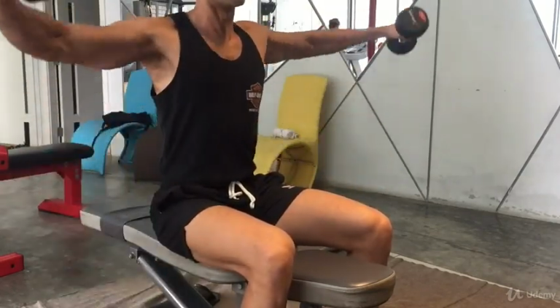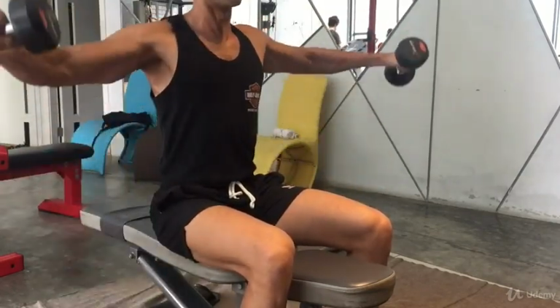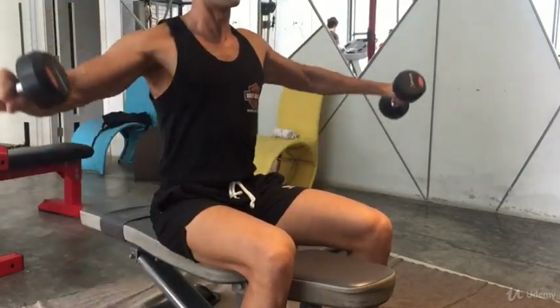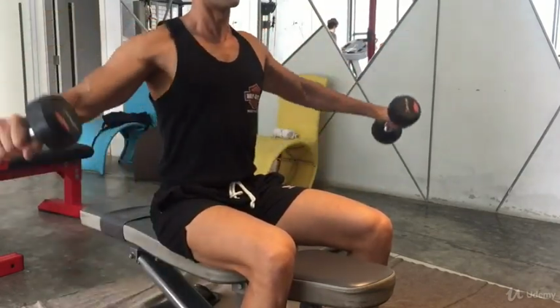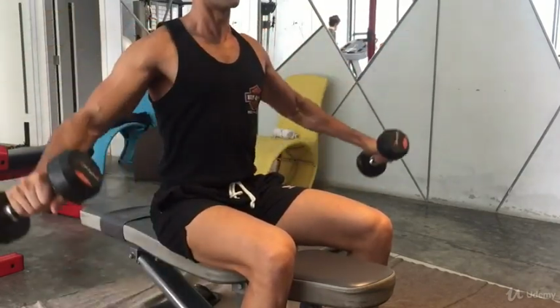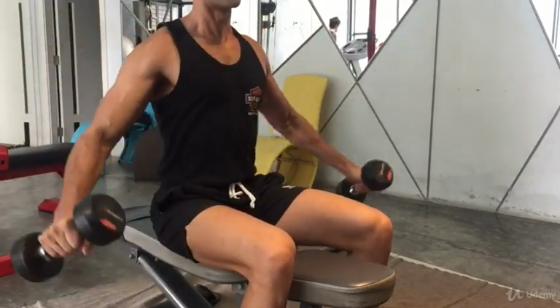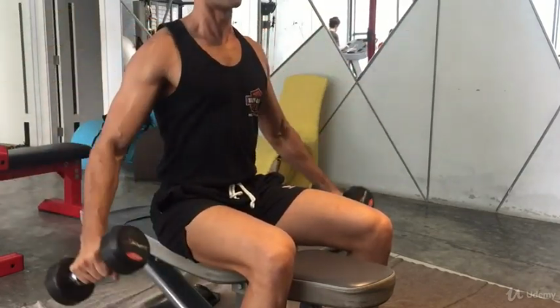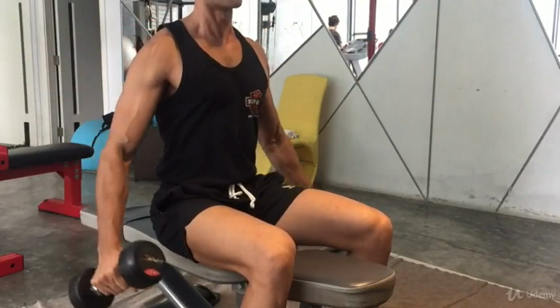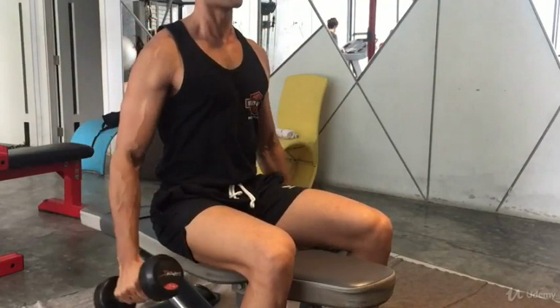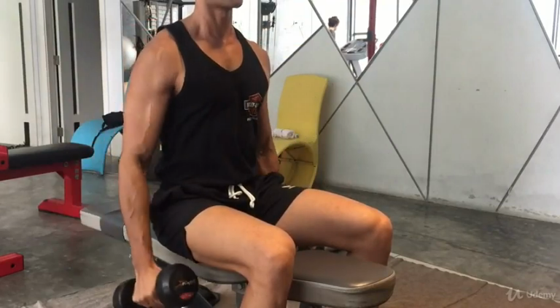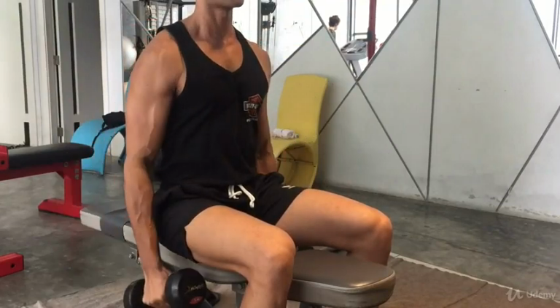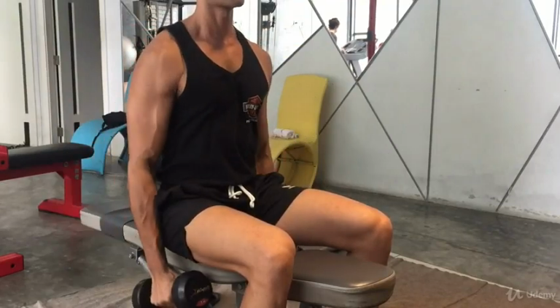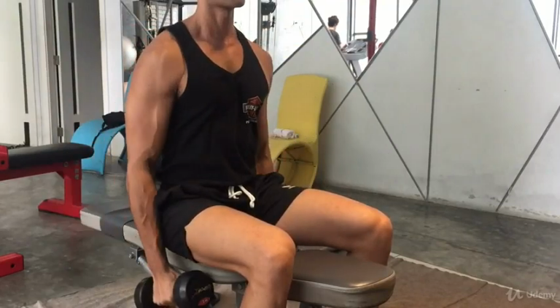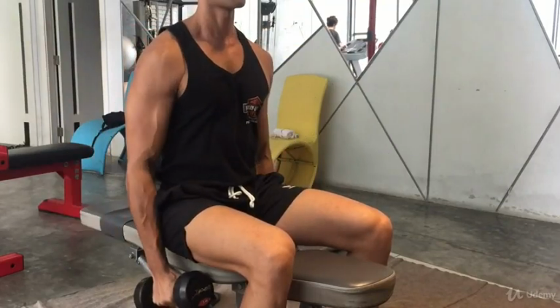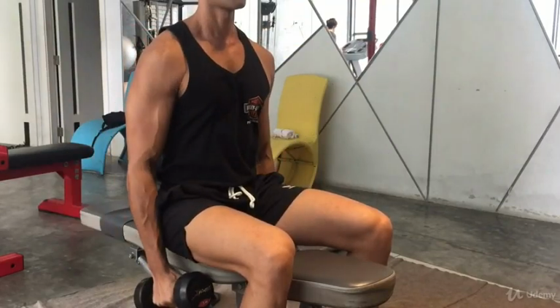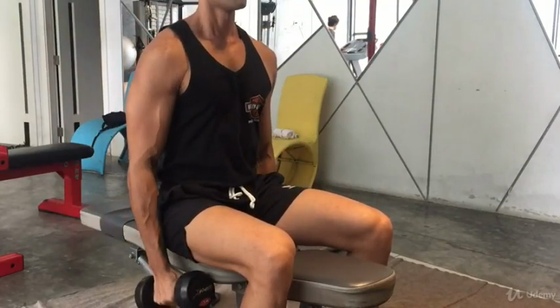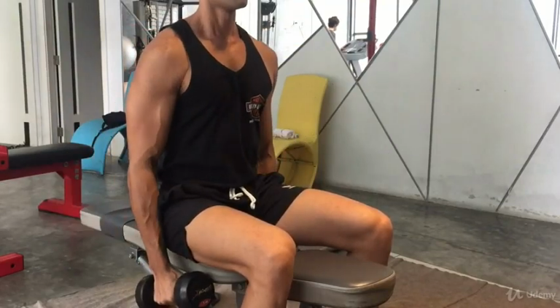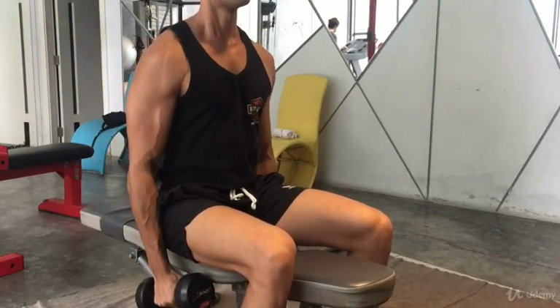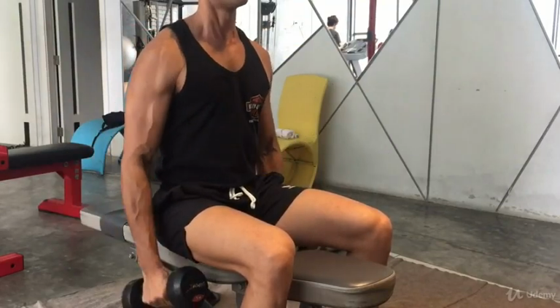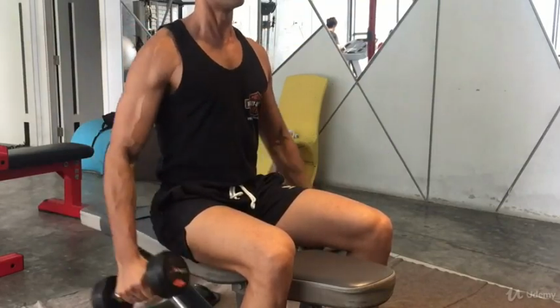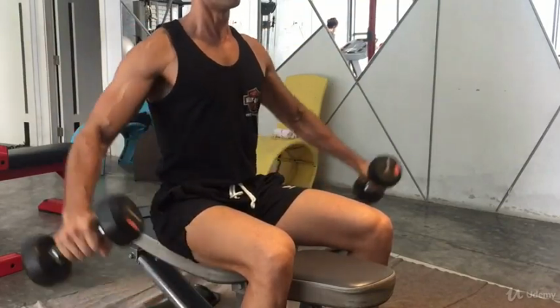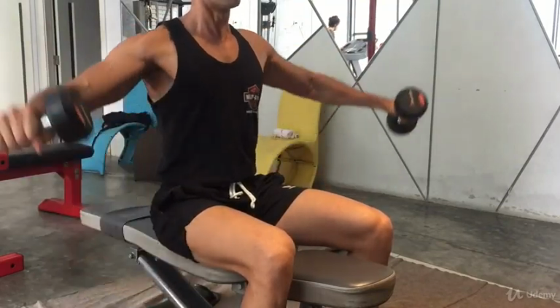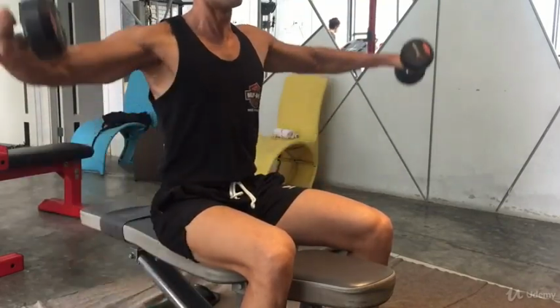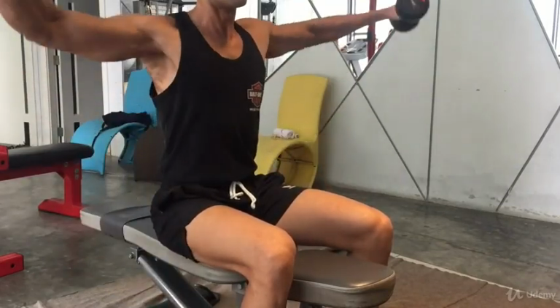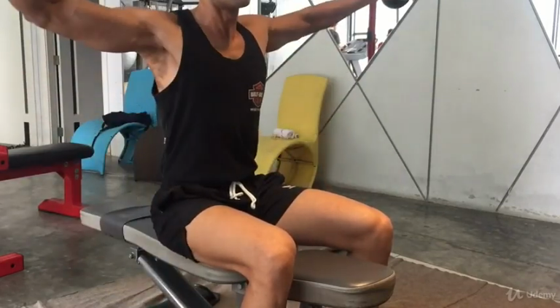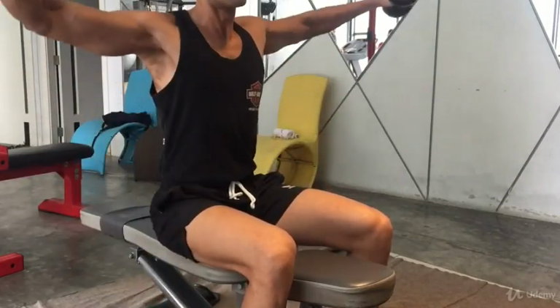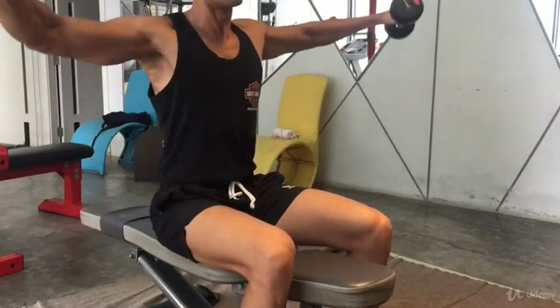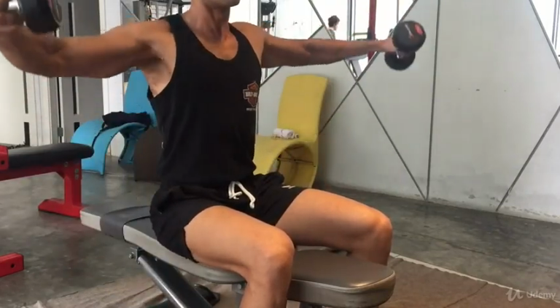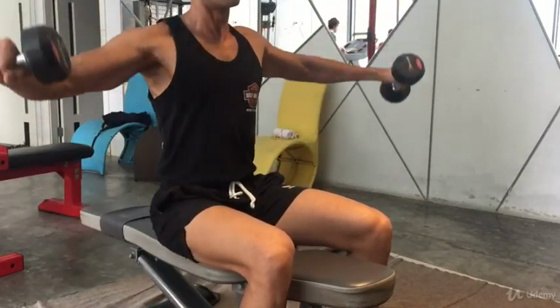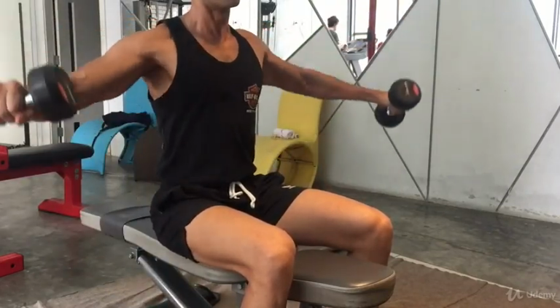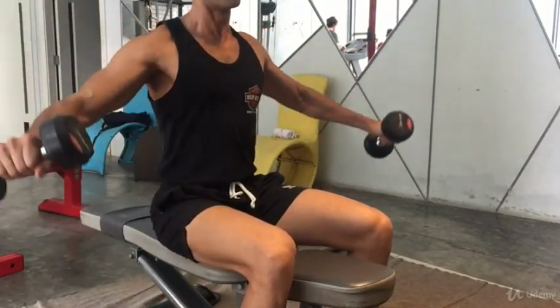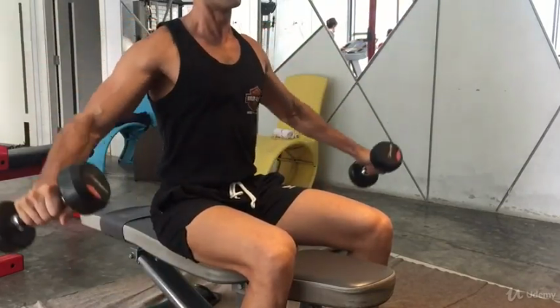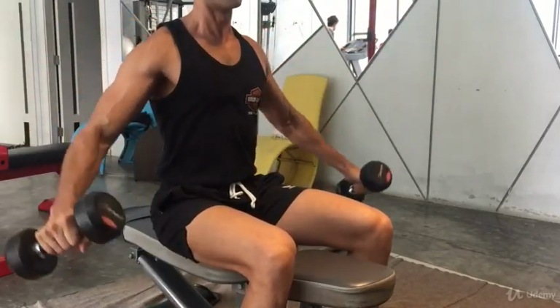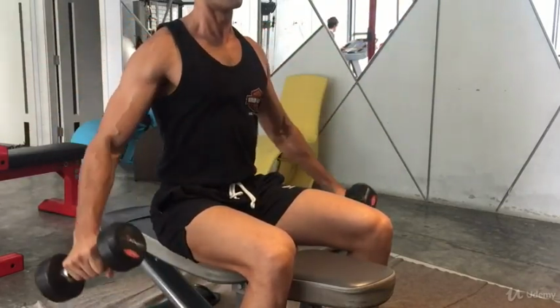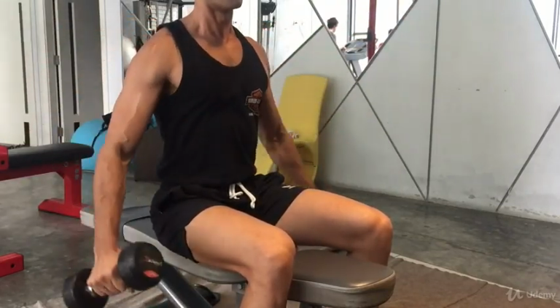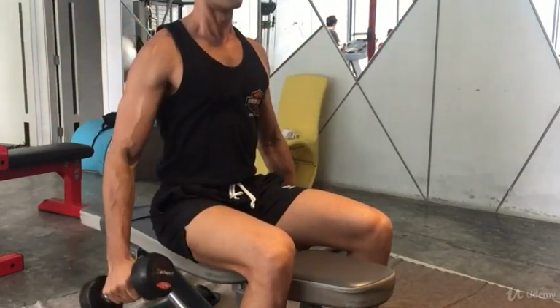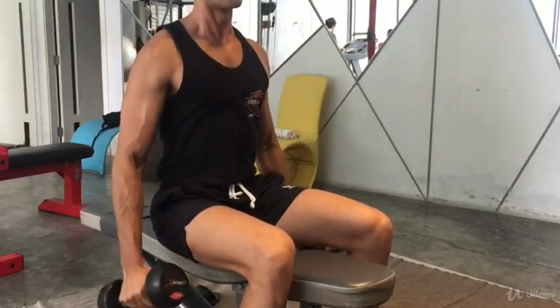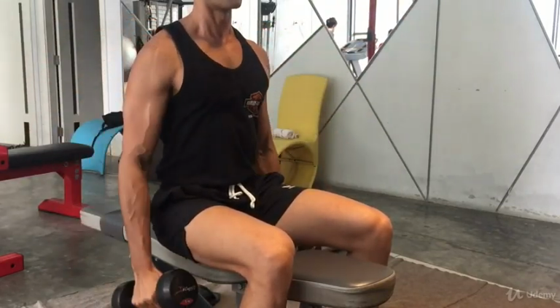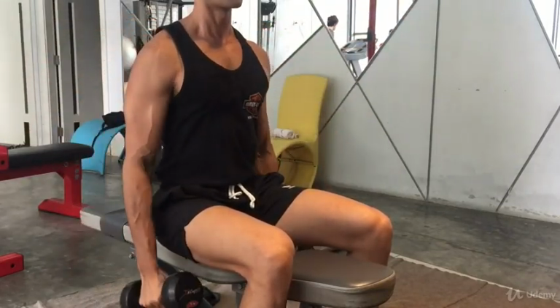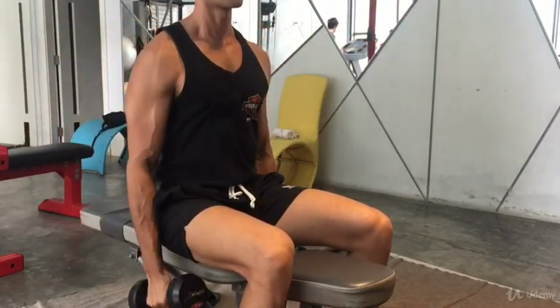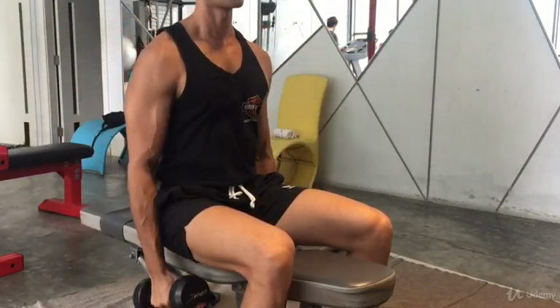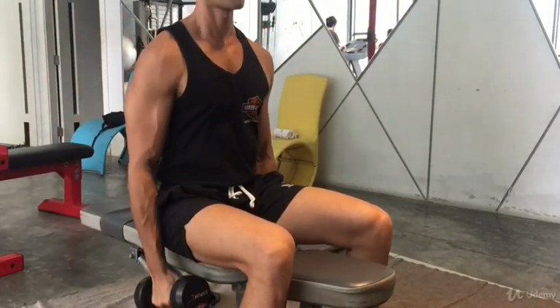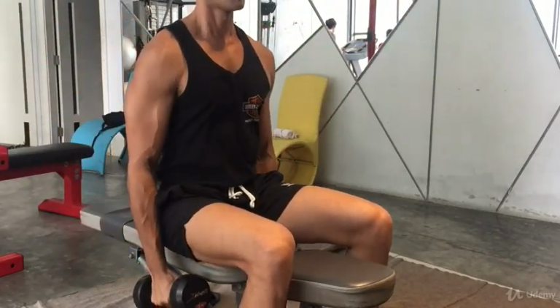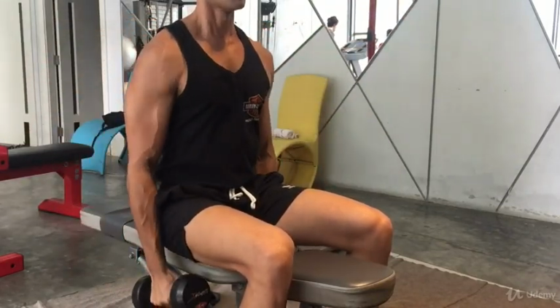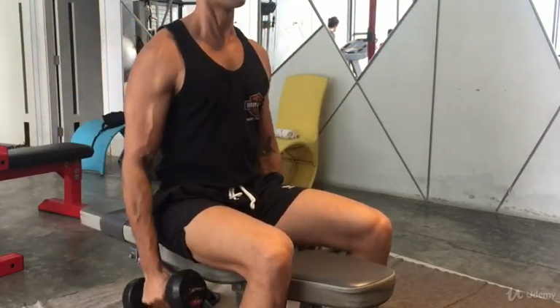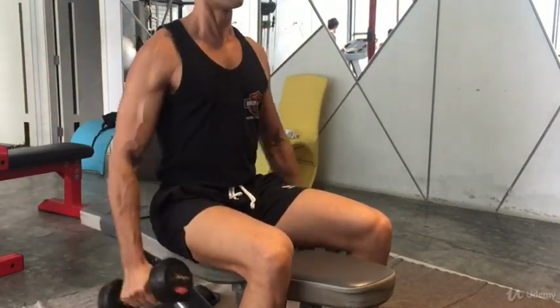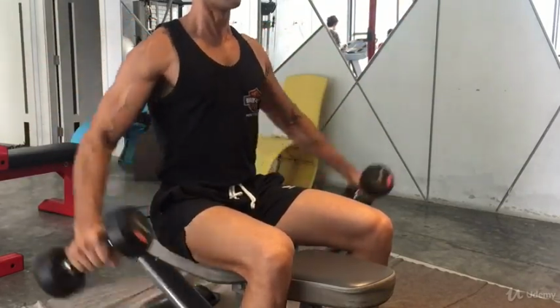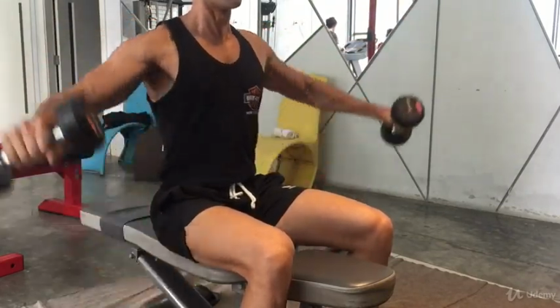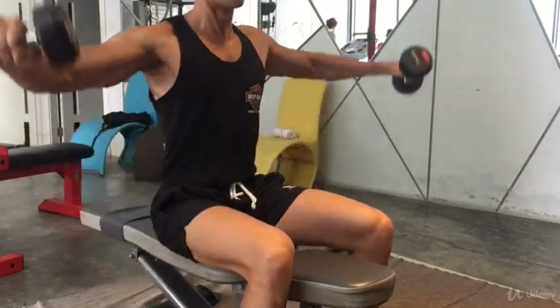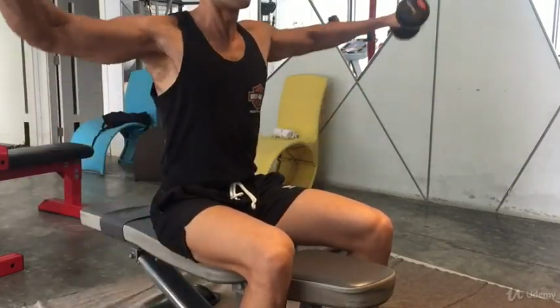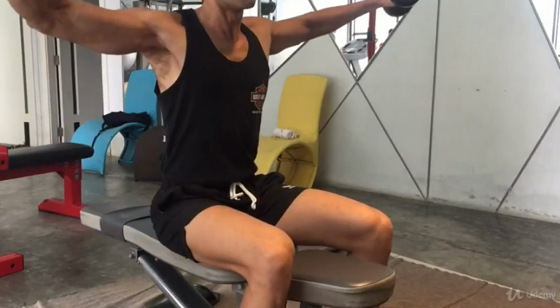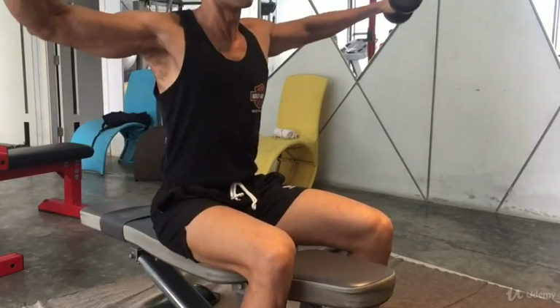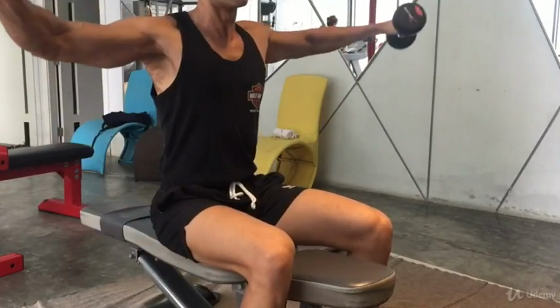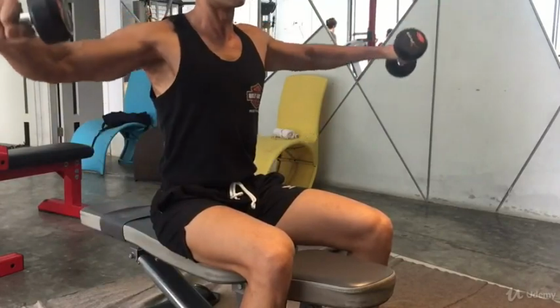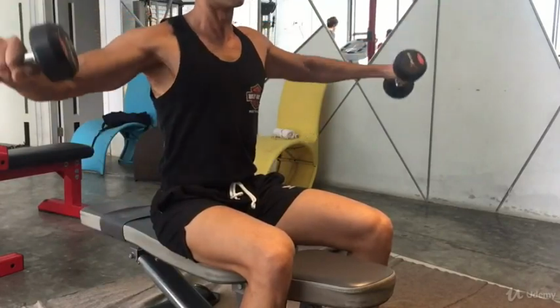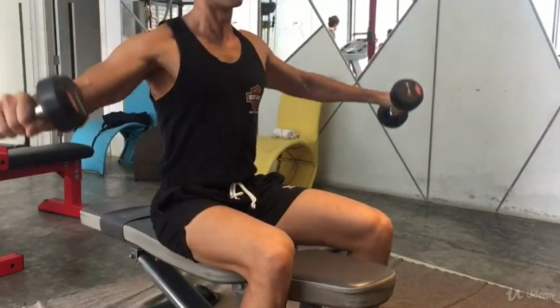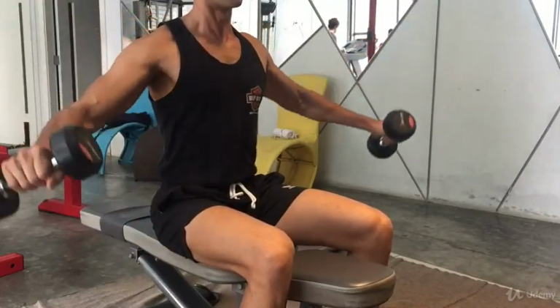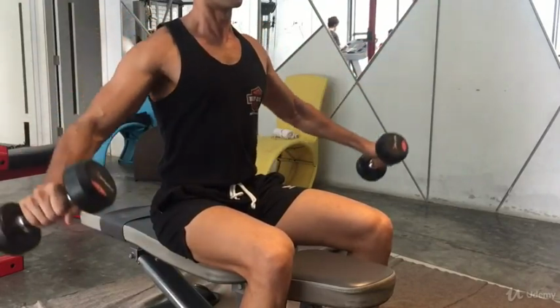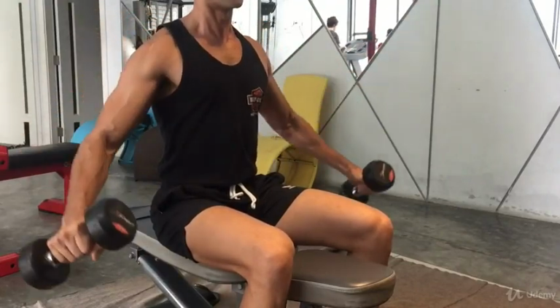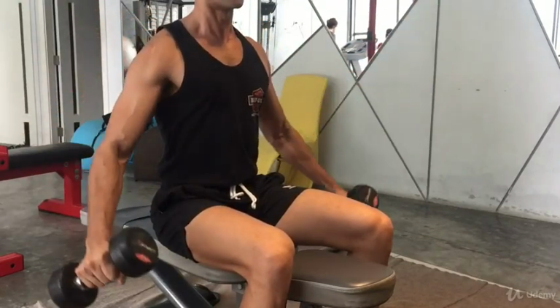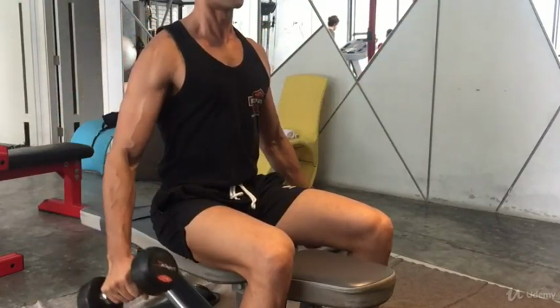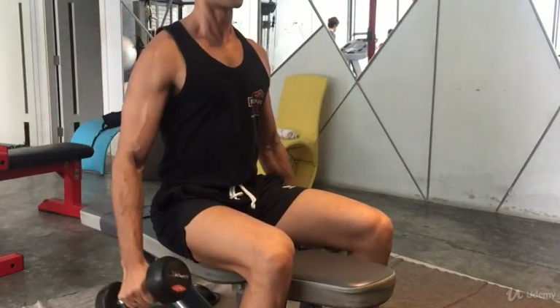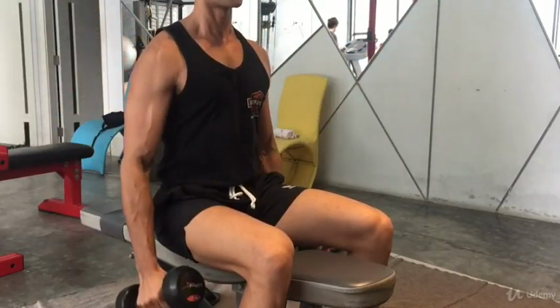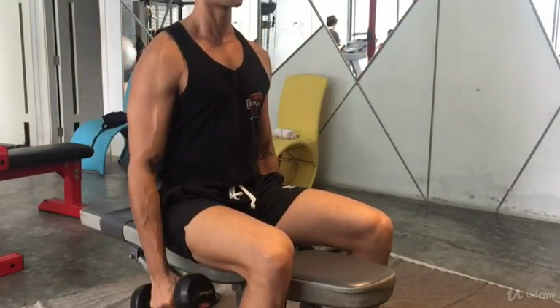Engage your core, don't move your body, and breathe in as you go down and breathe out as you go up.